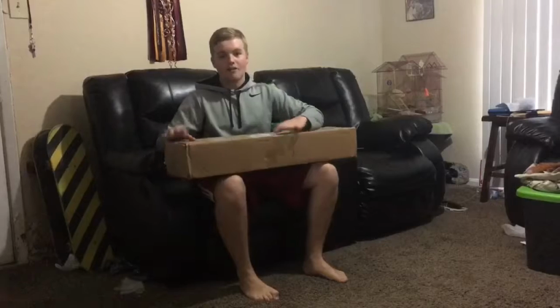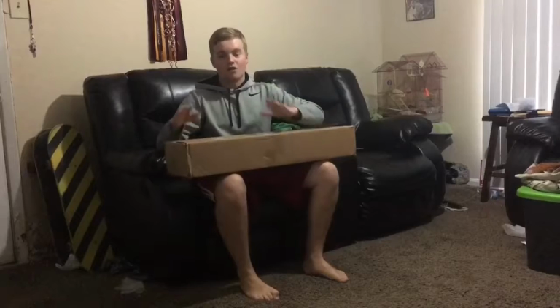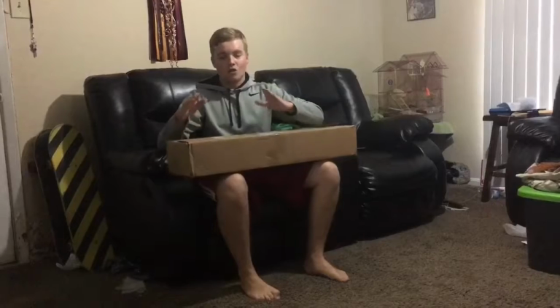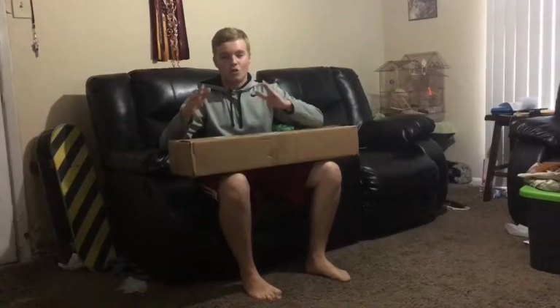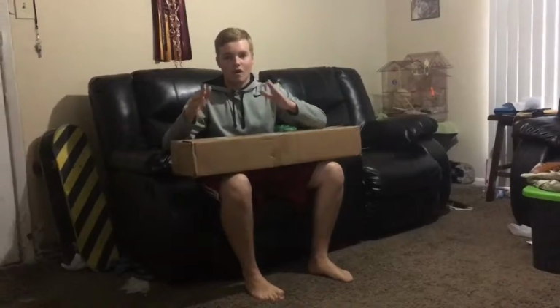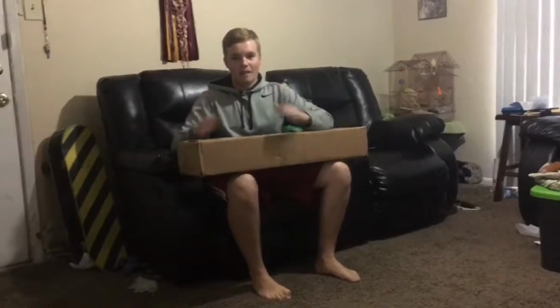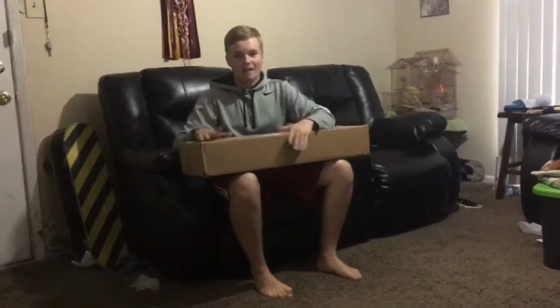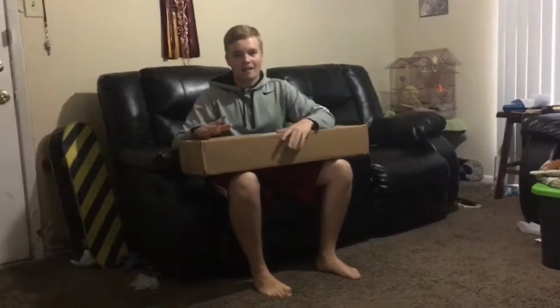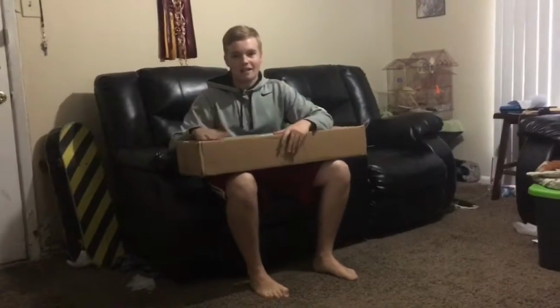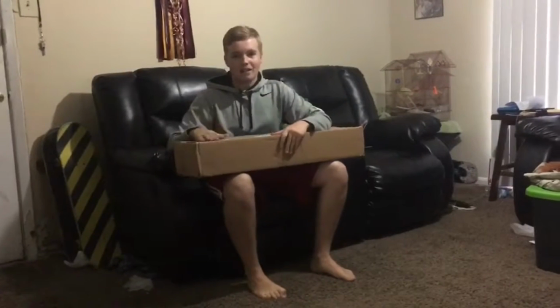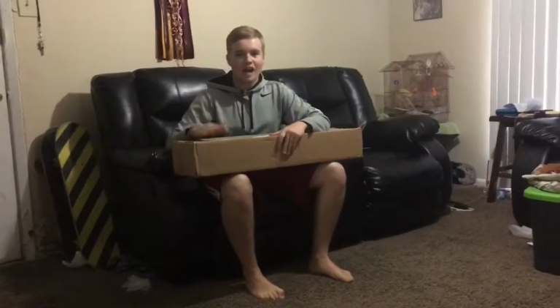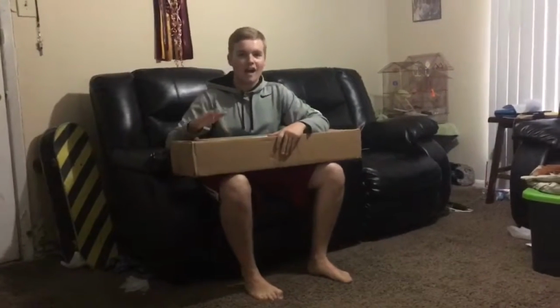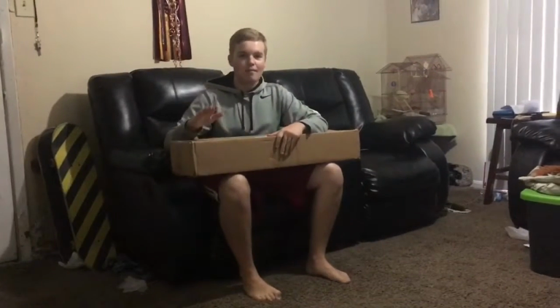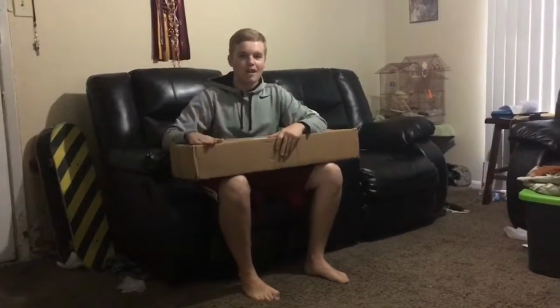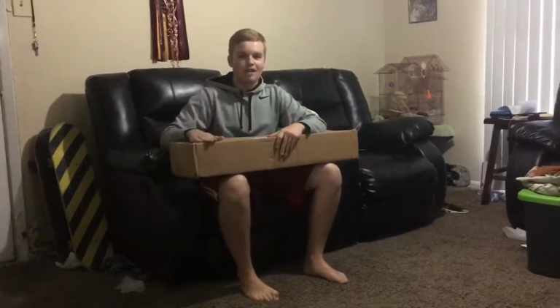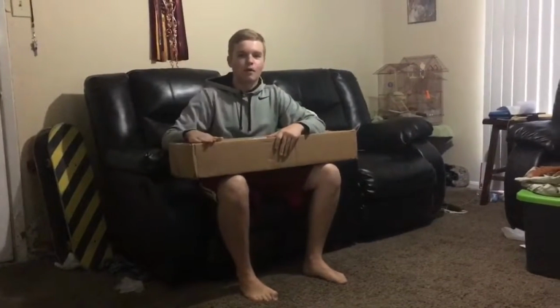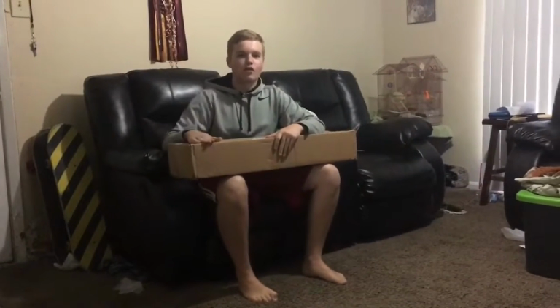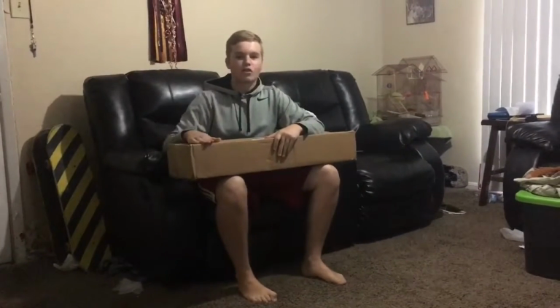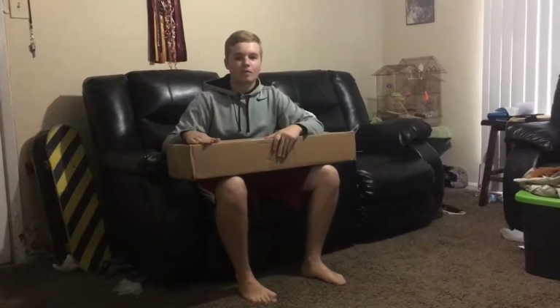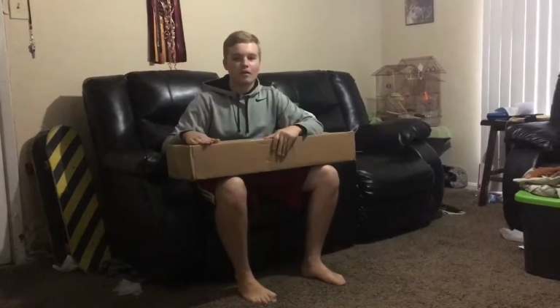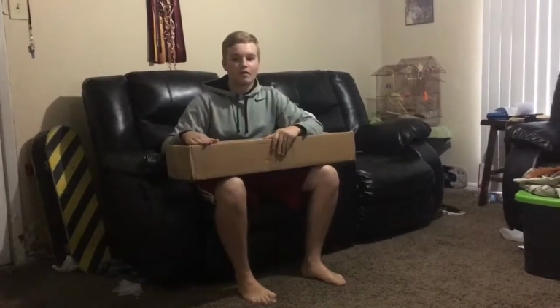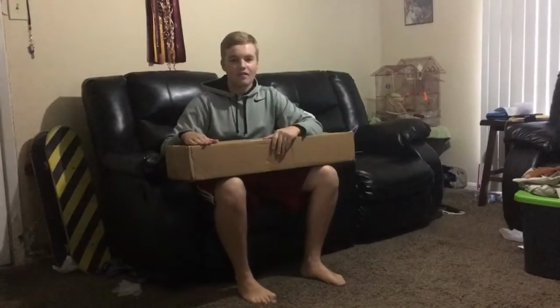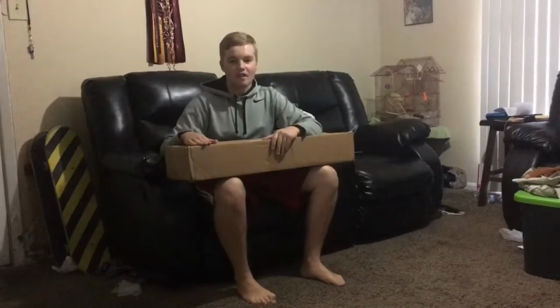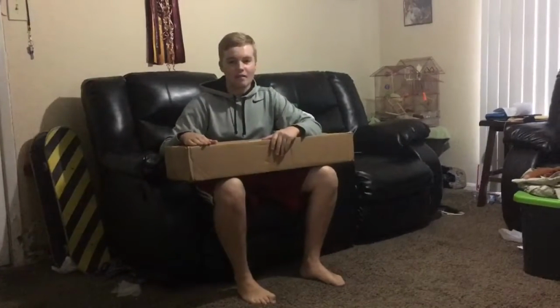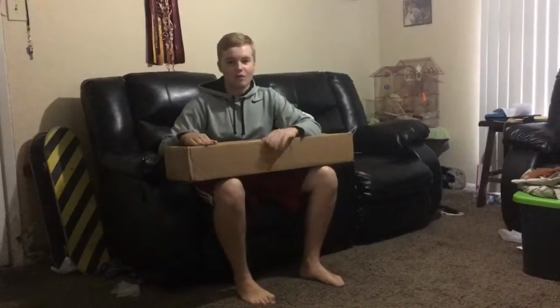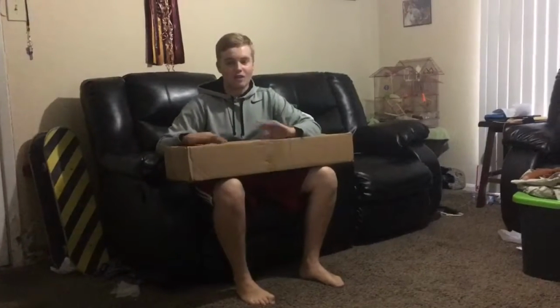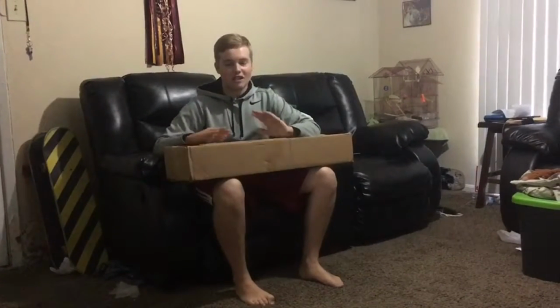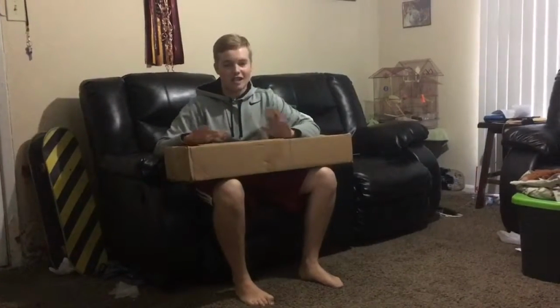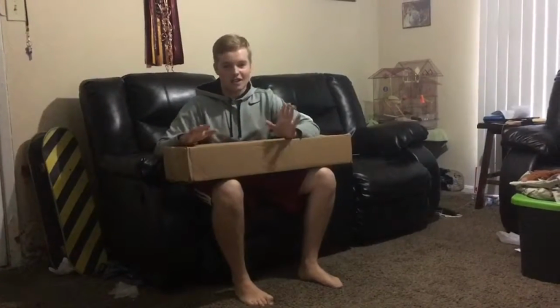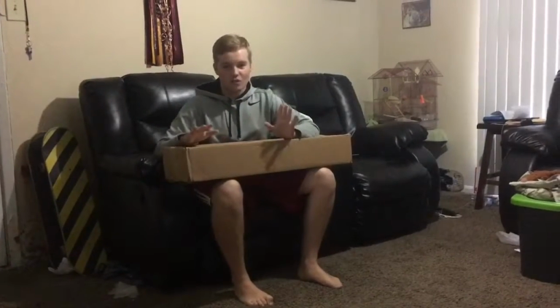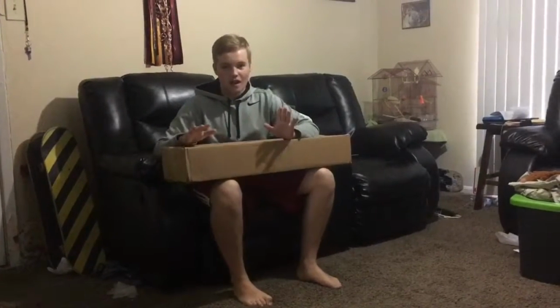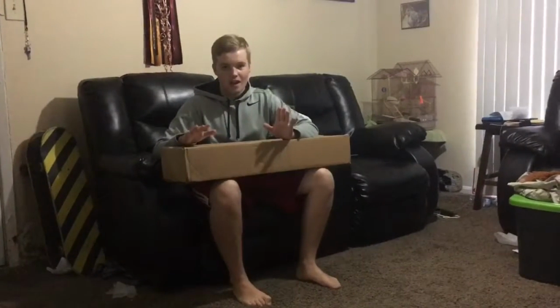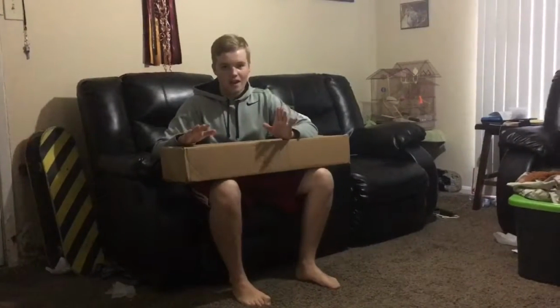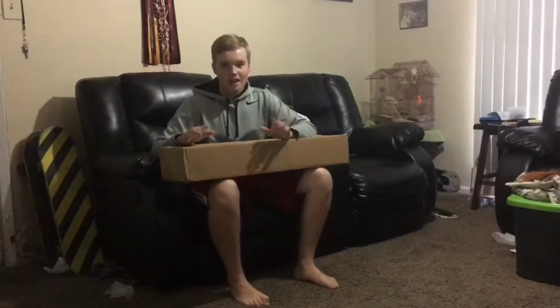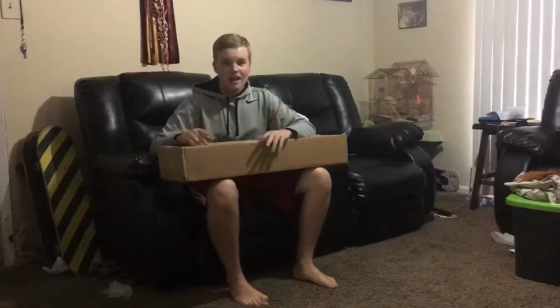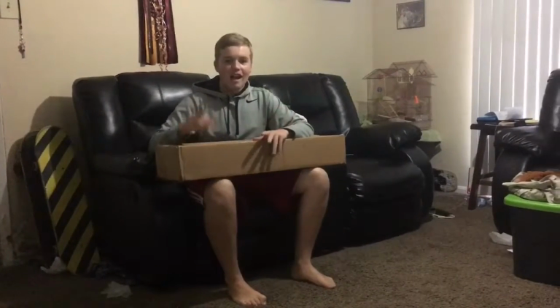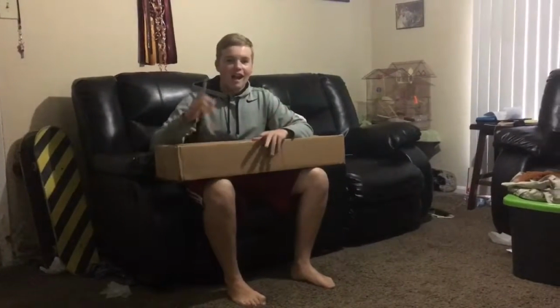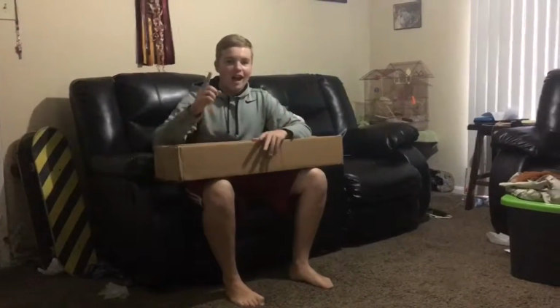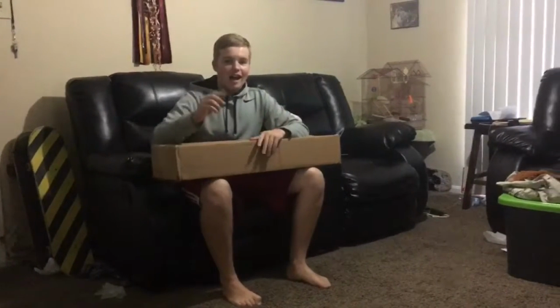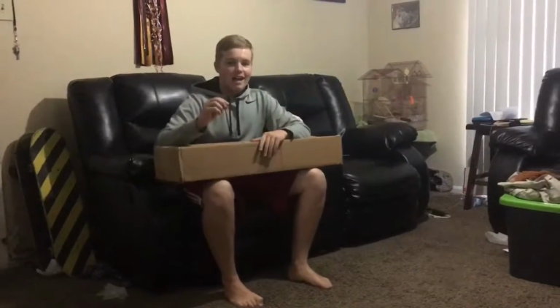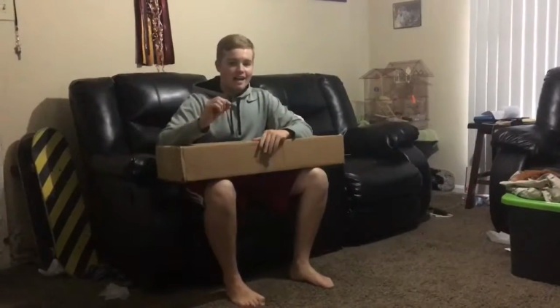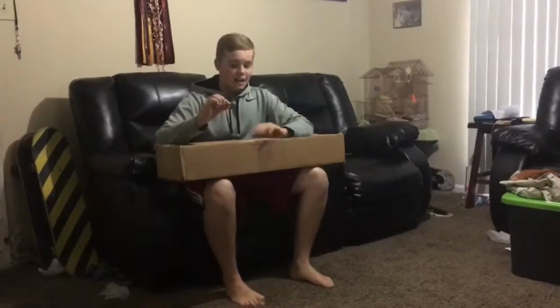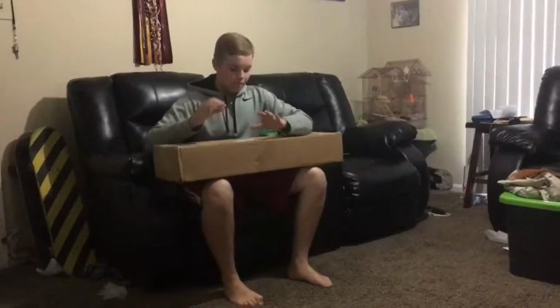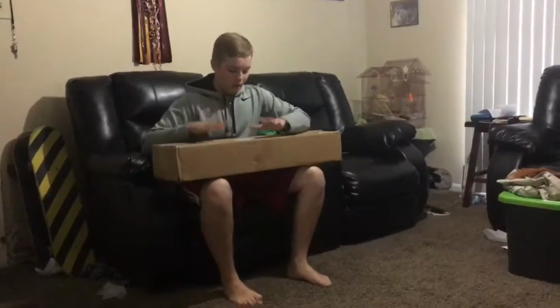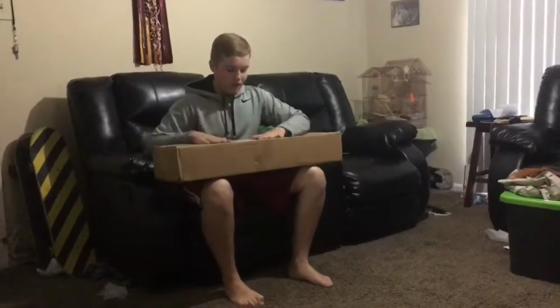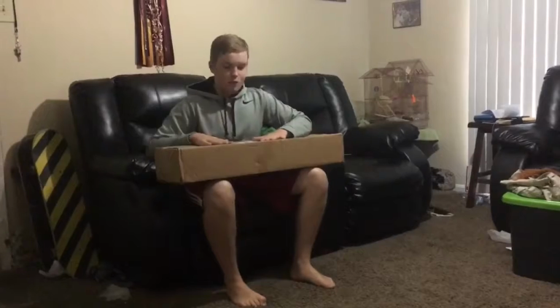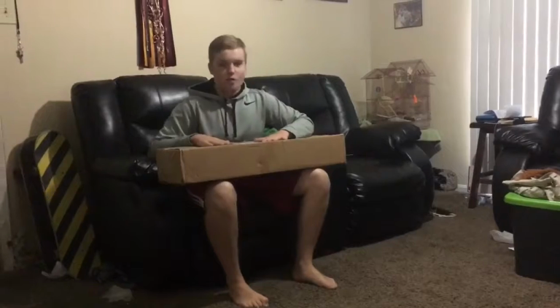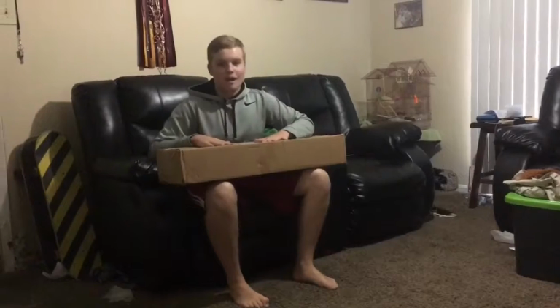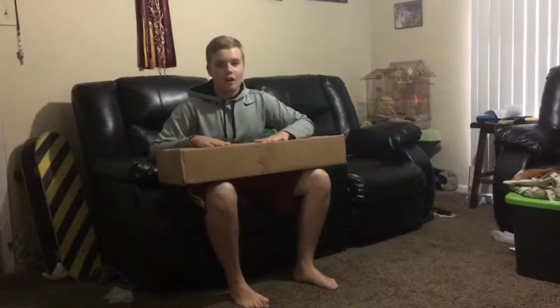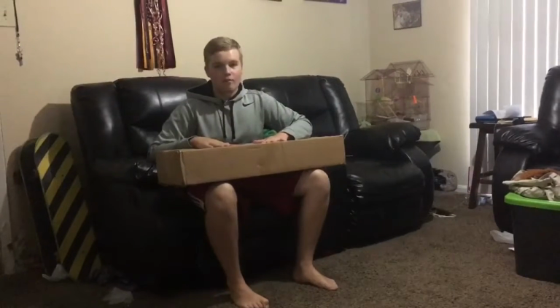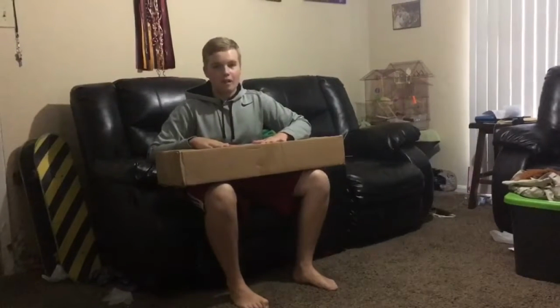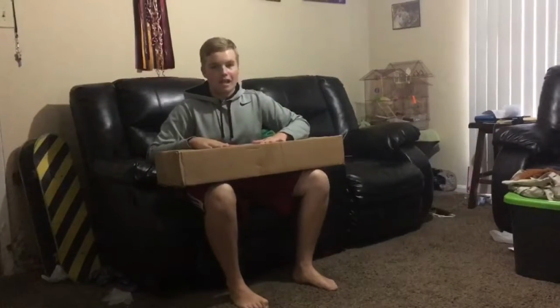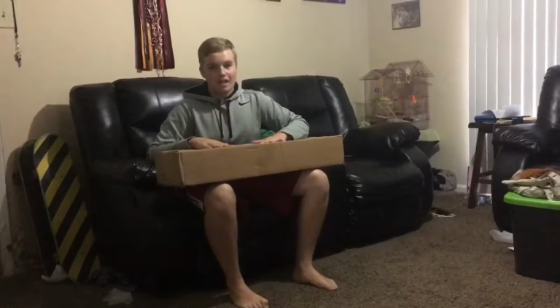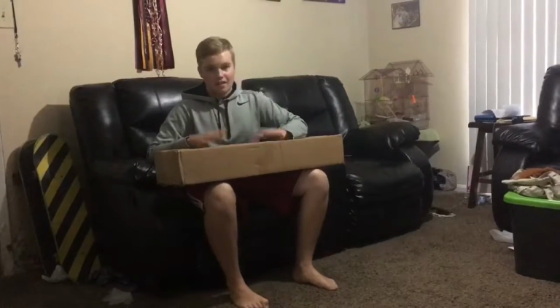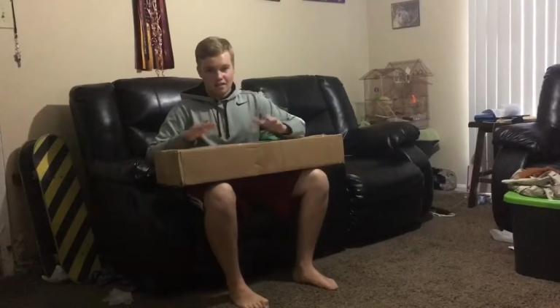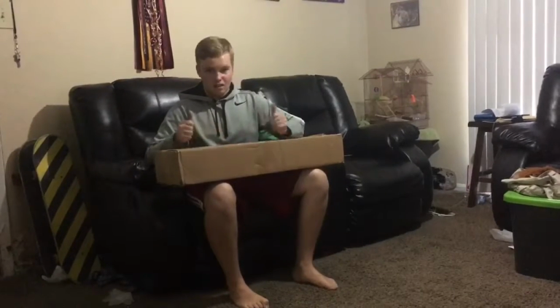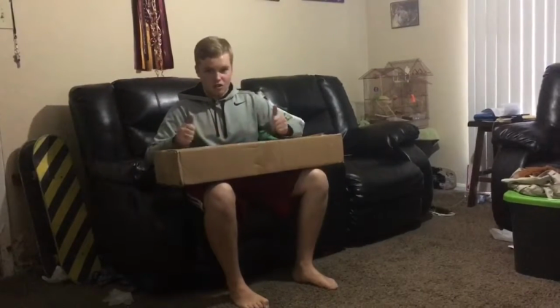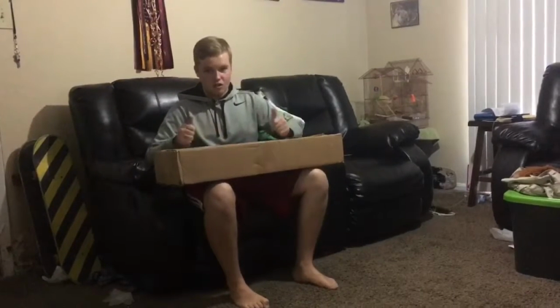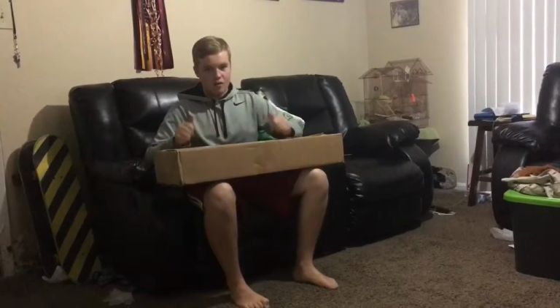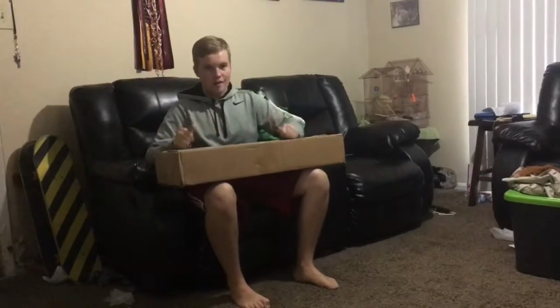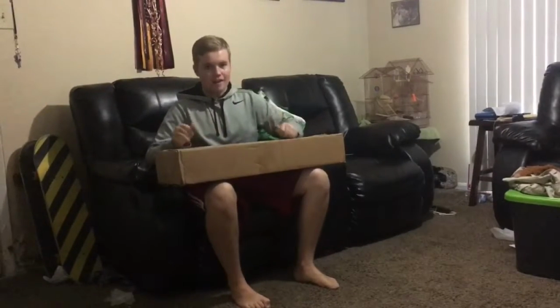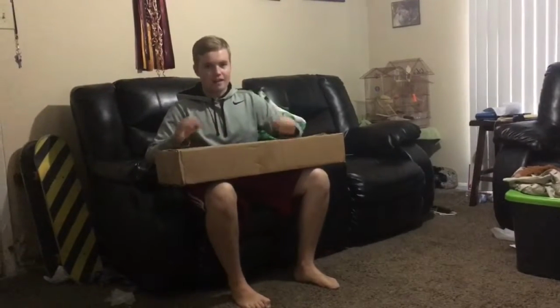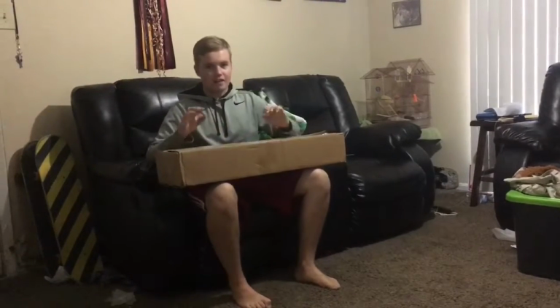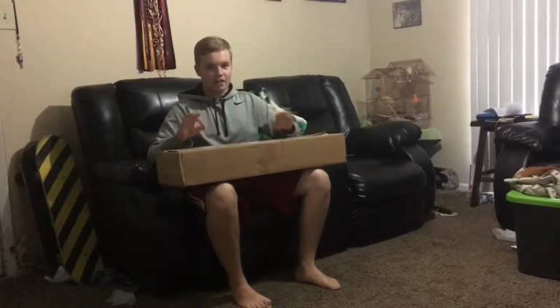I do want to make it clear I am not sponsored by Revive Skateboards in any way. I bought this with my own money, so I just want to make that clear.